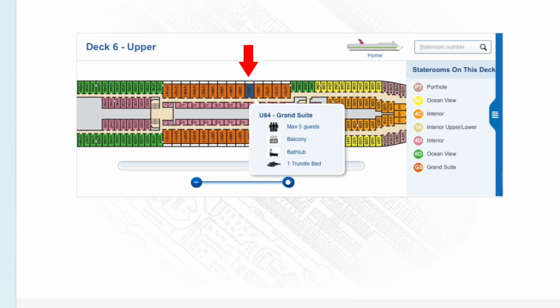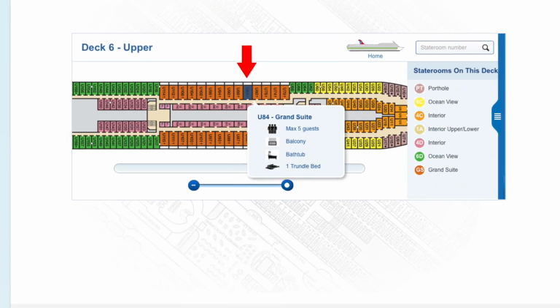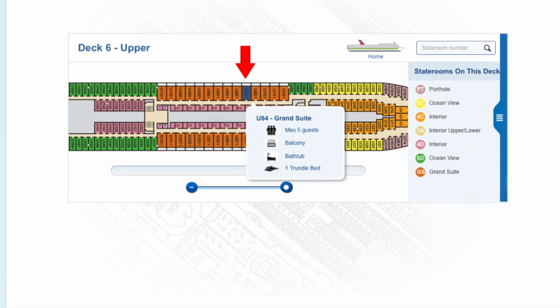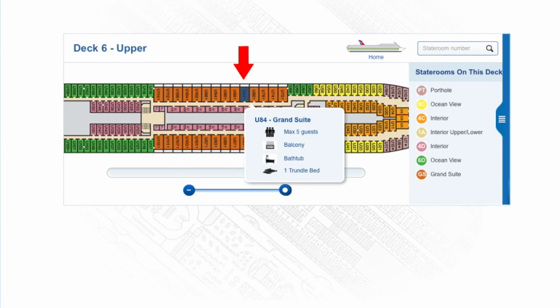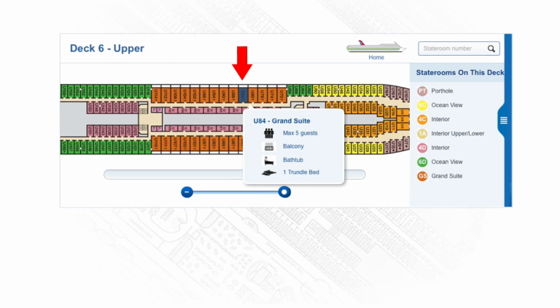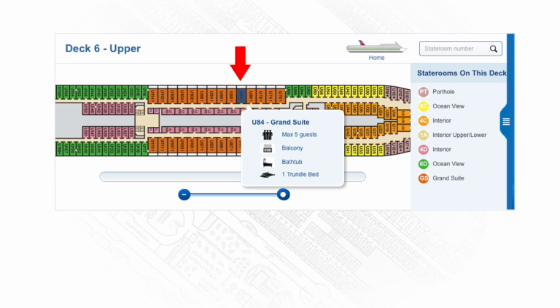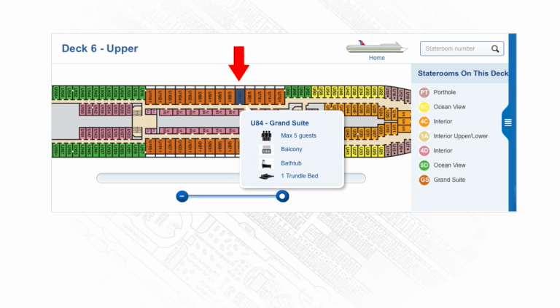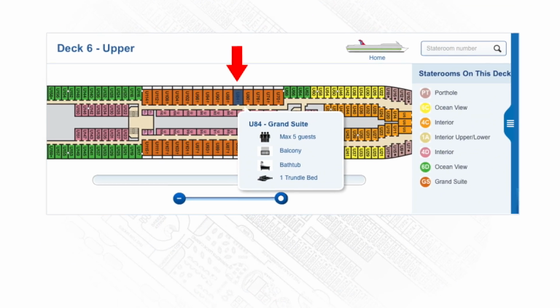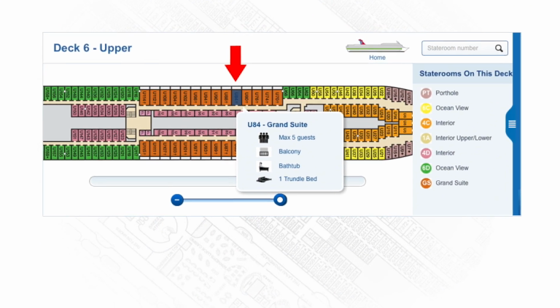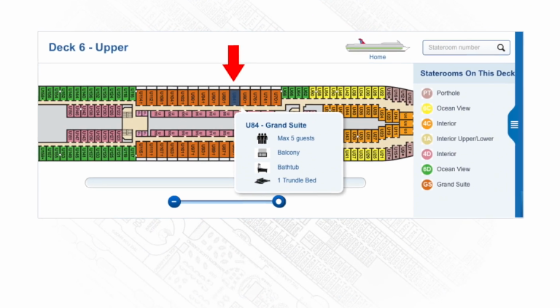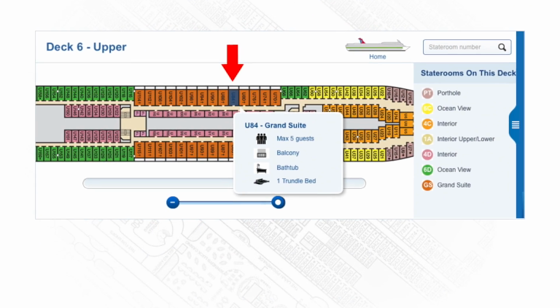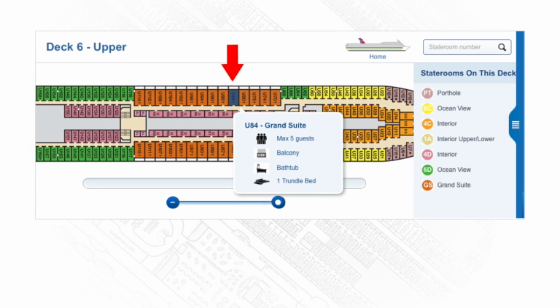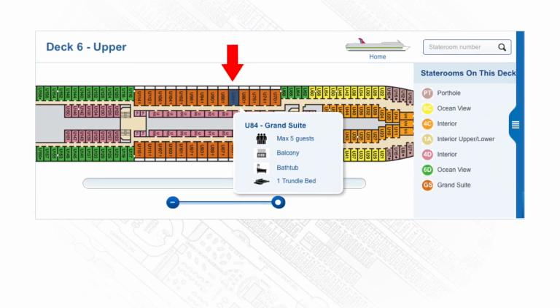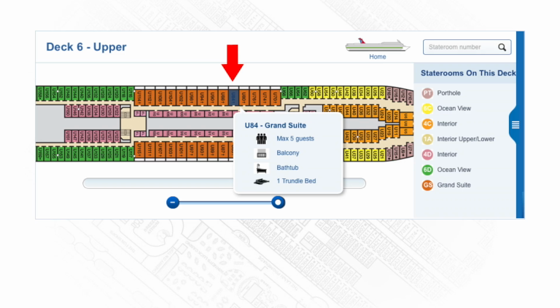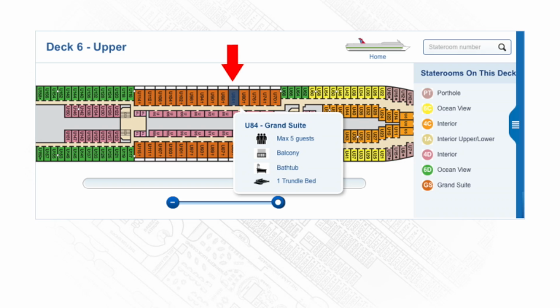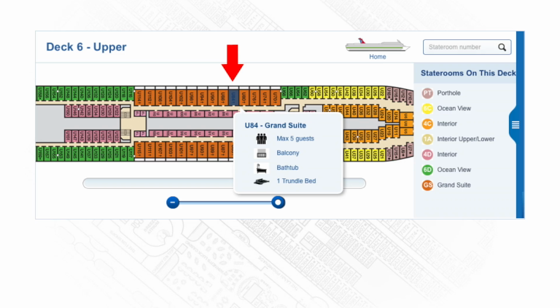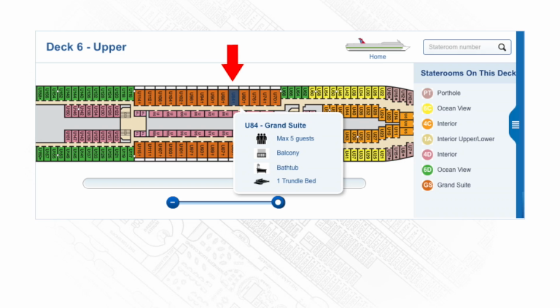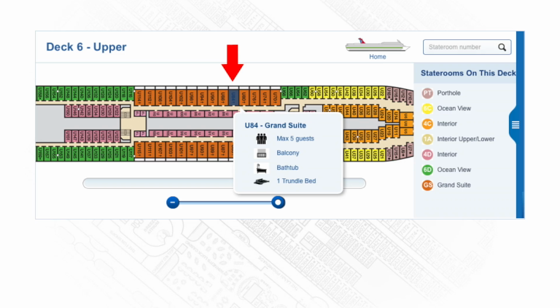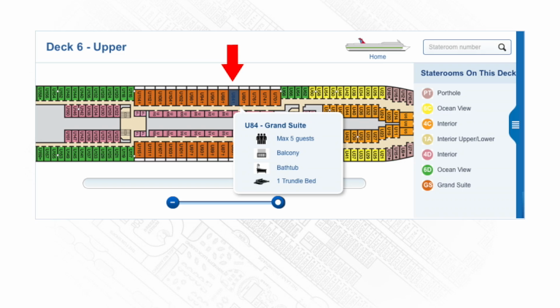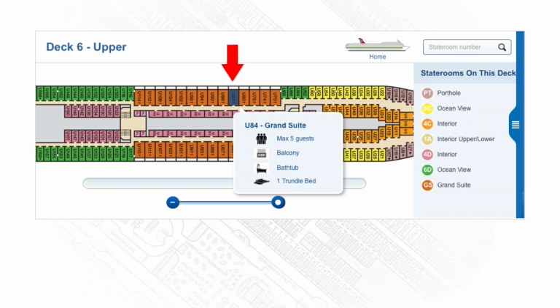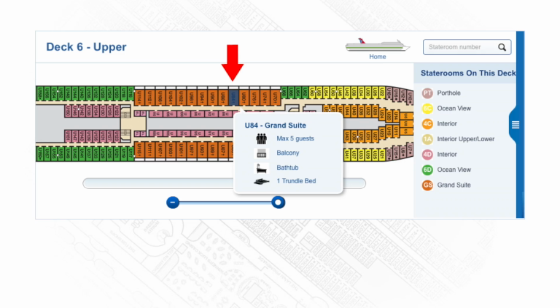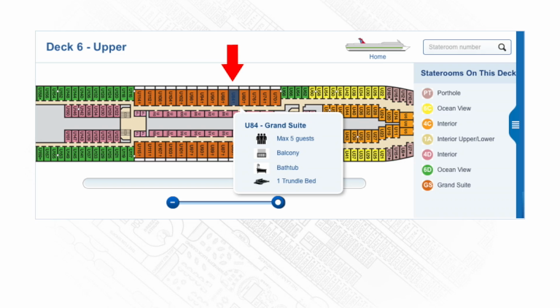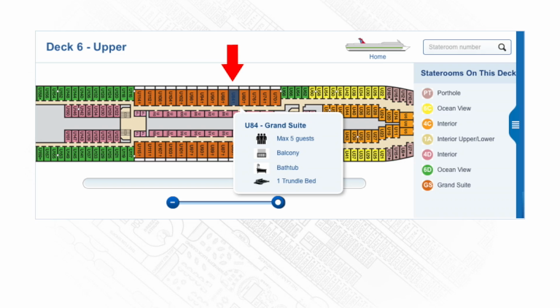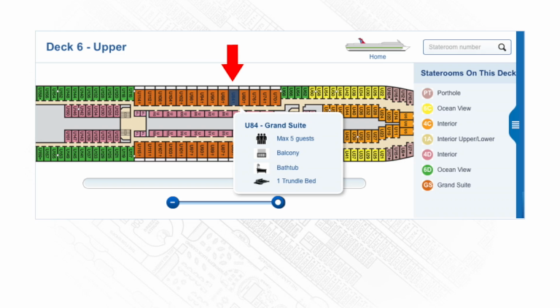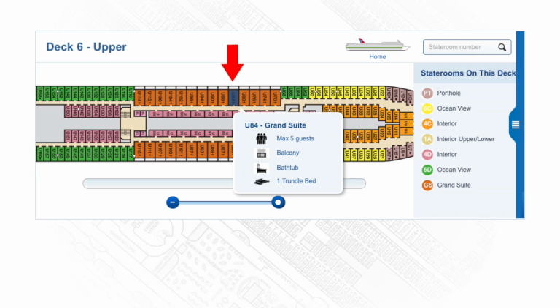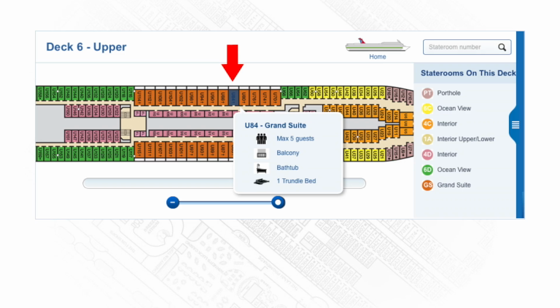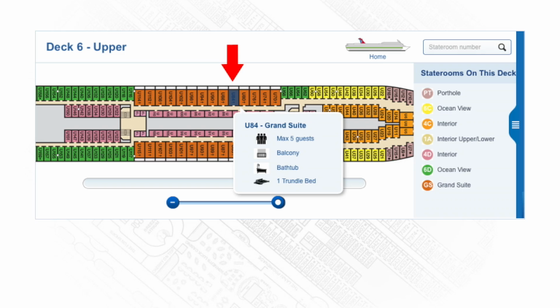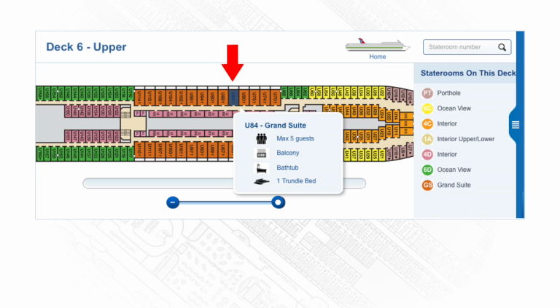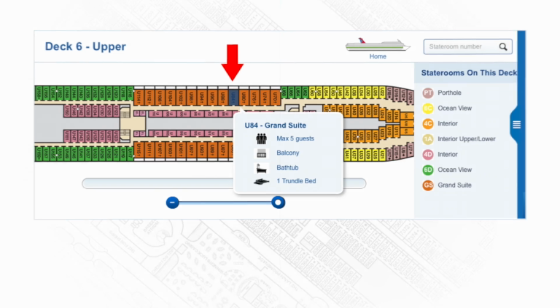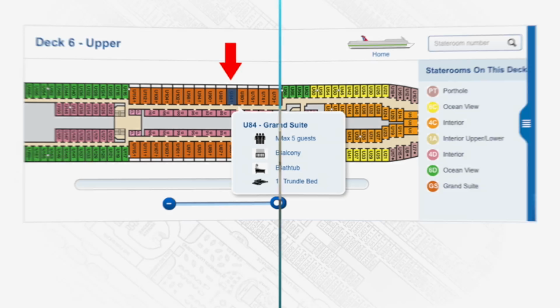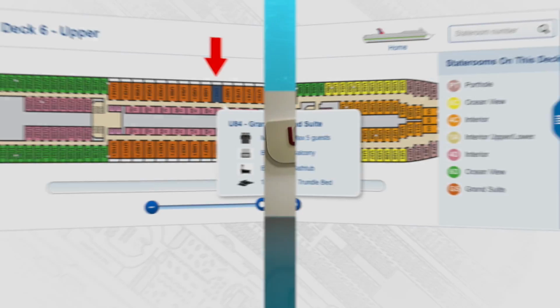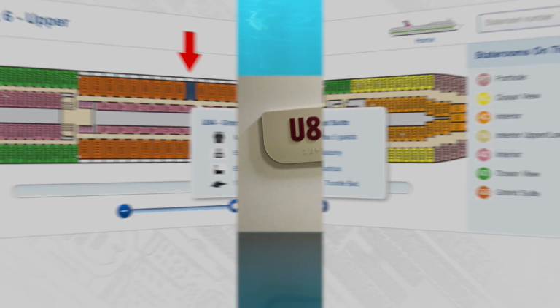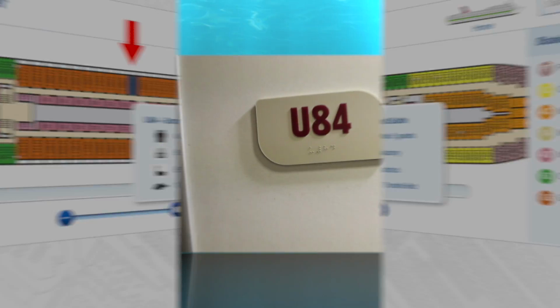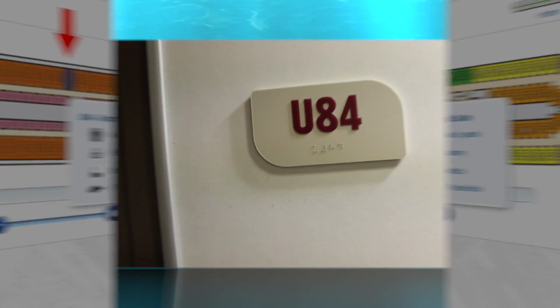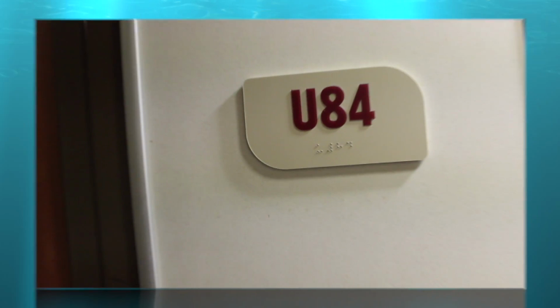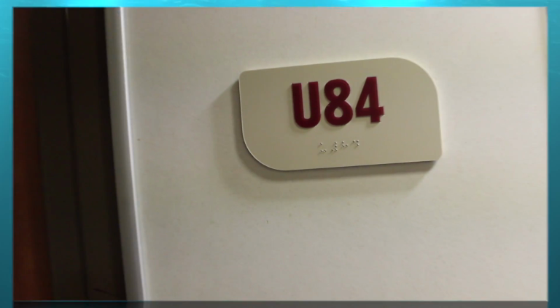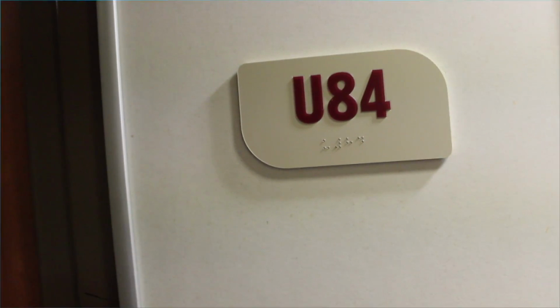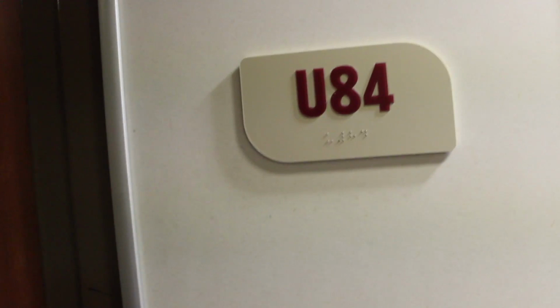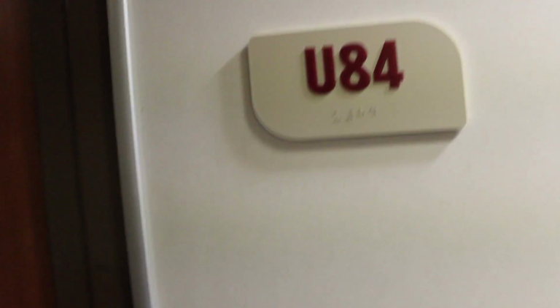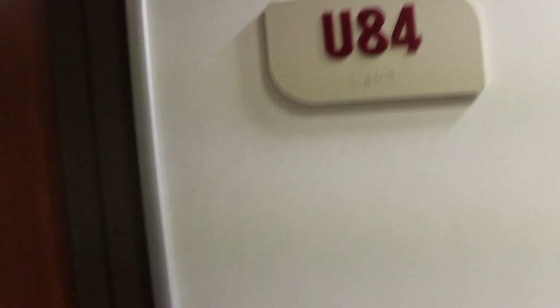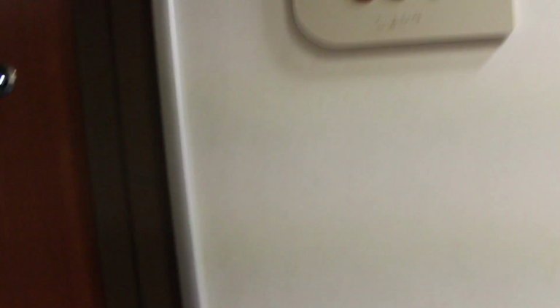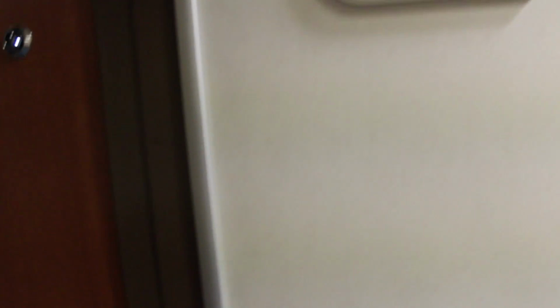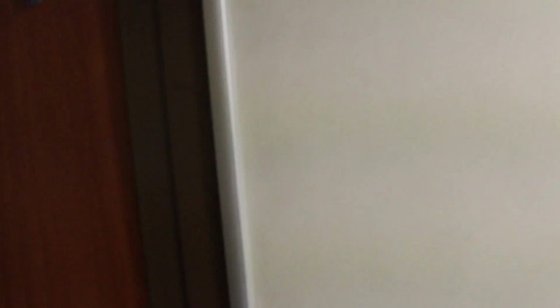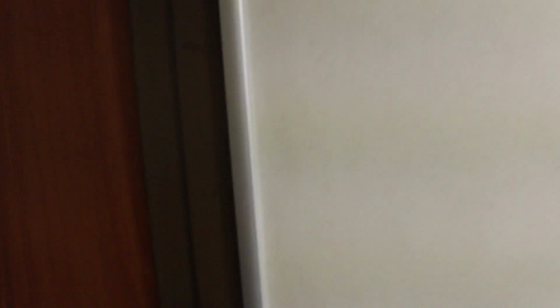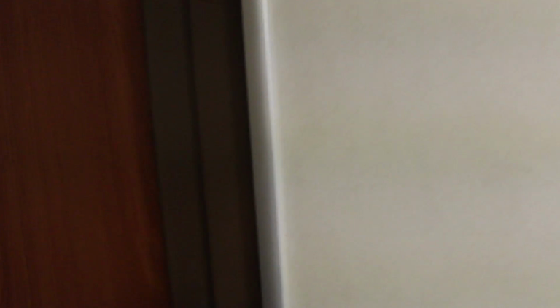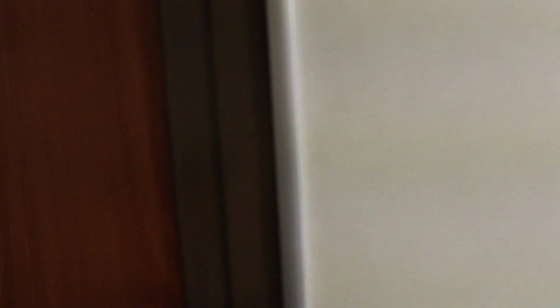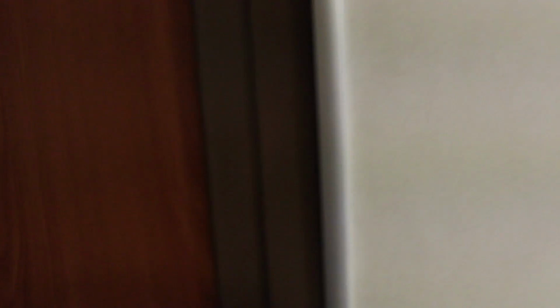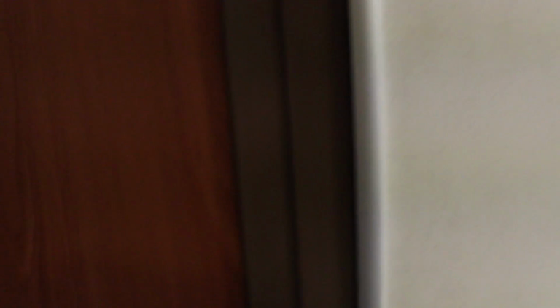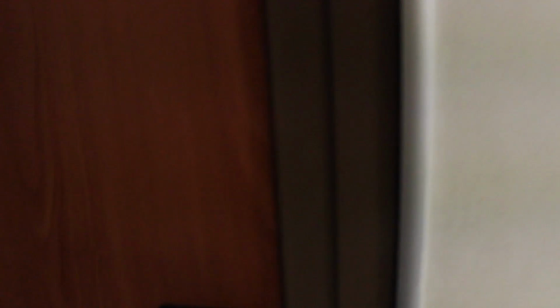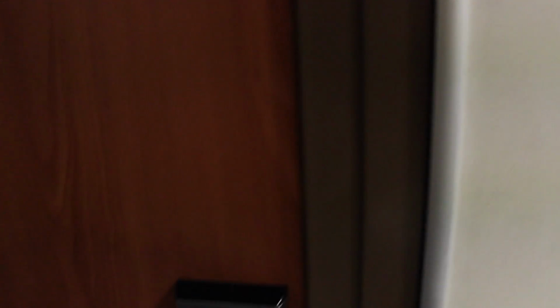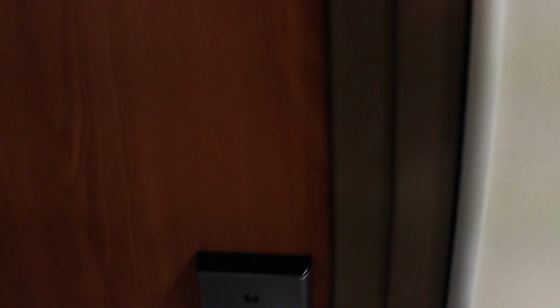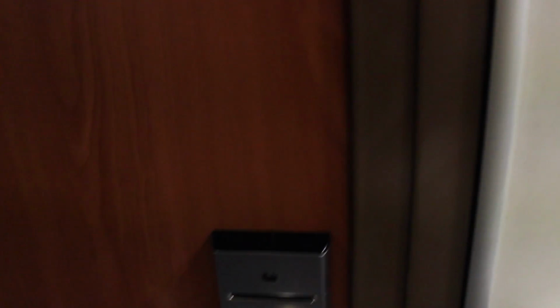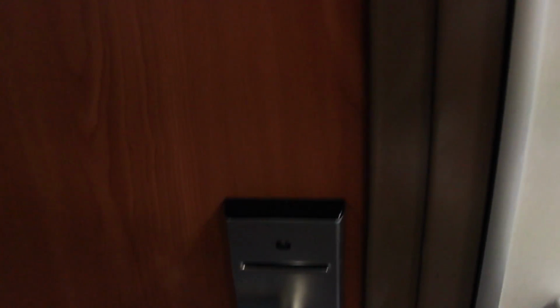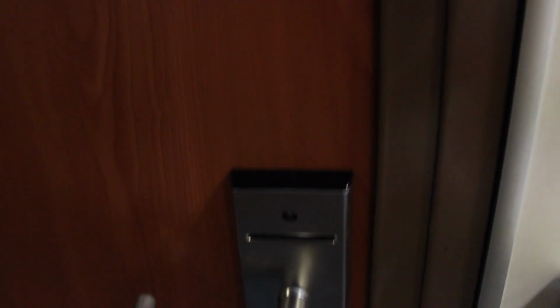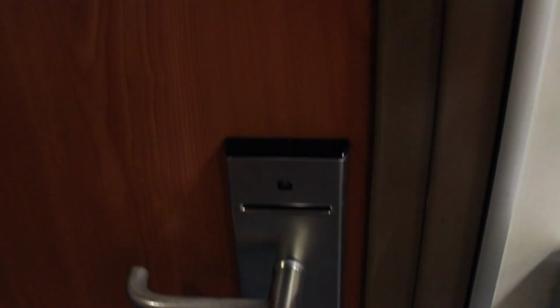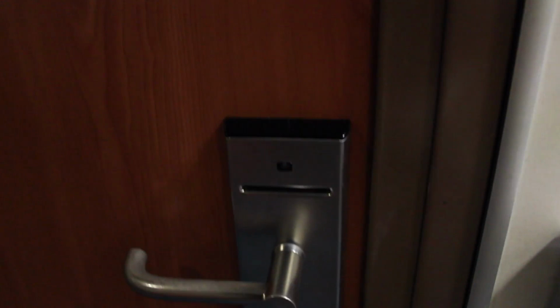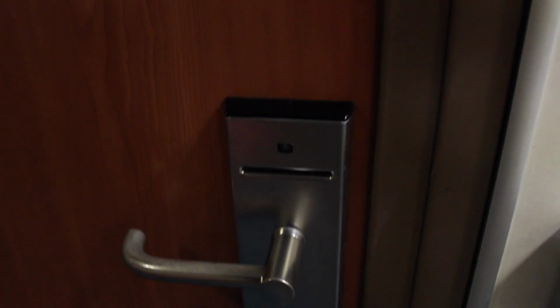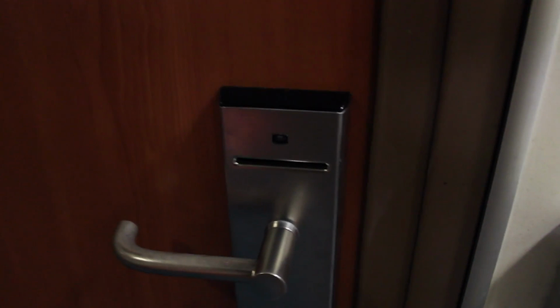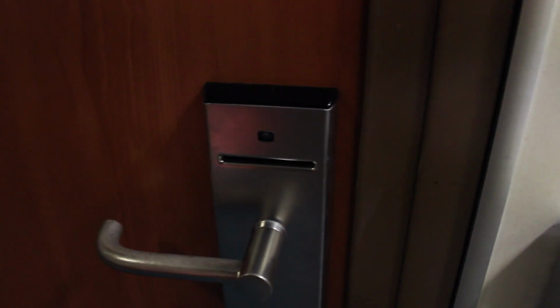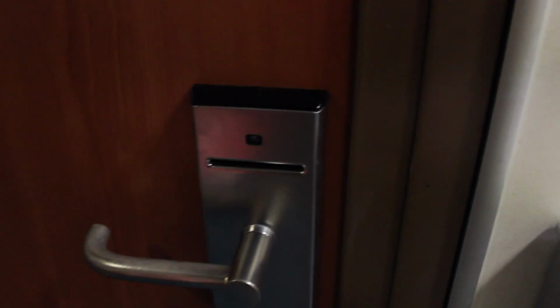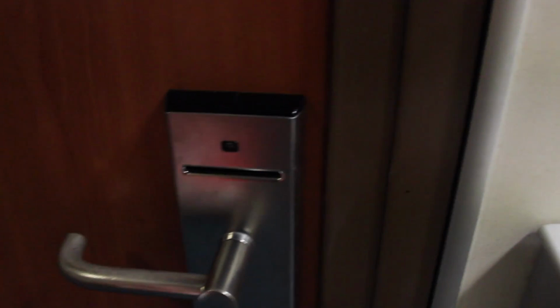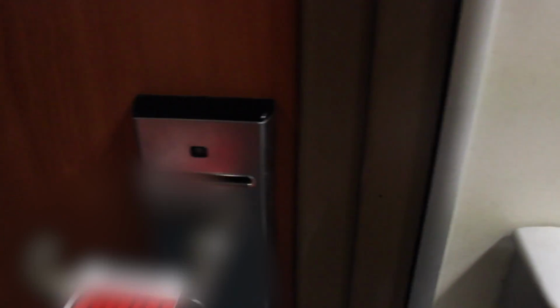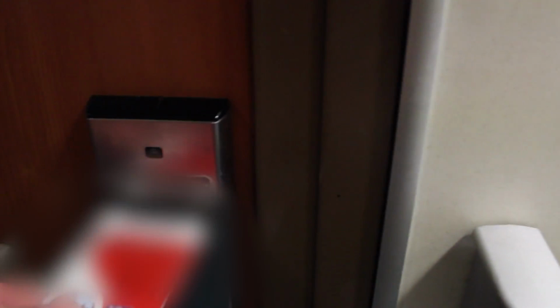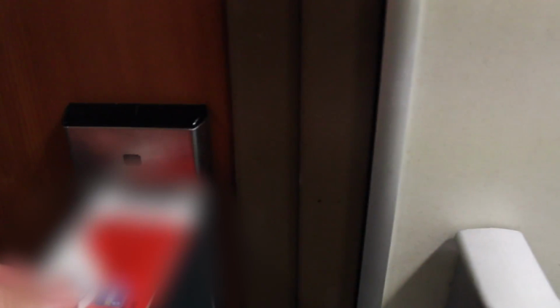It can accommodate up to five guests and features a balcony, jetted bathtub, and fold-out sofa bed. Let's take a look inside.